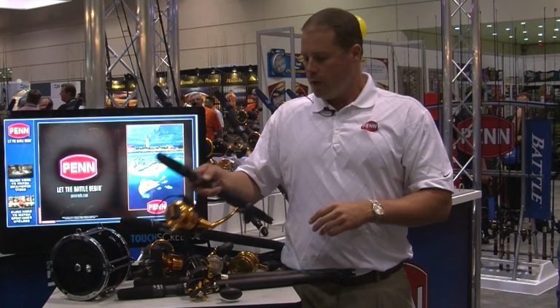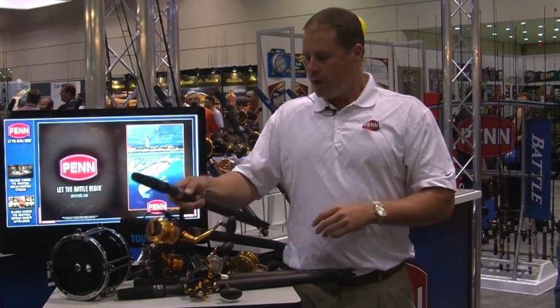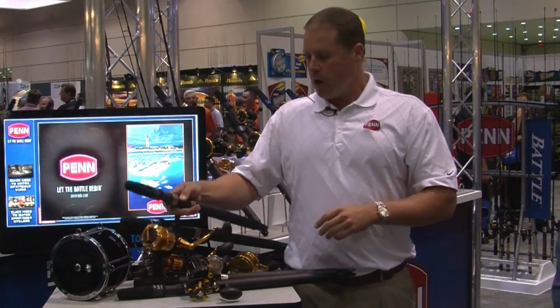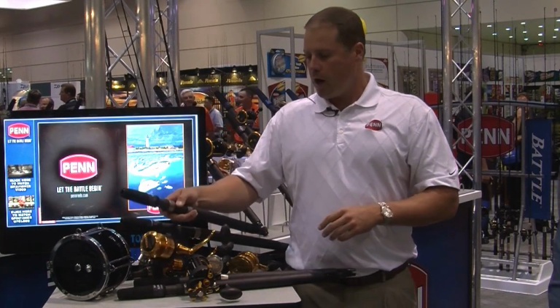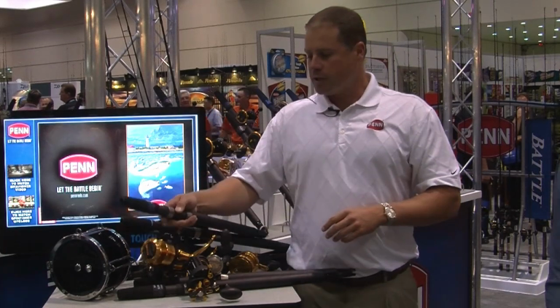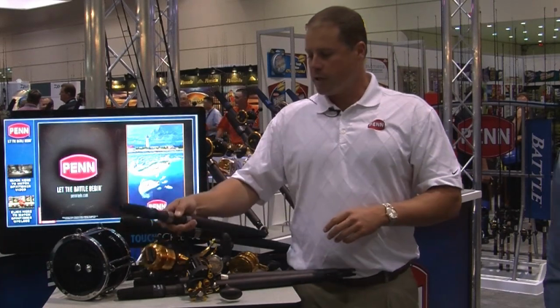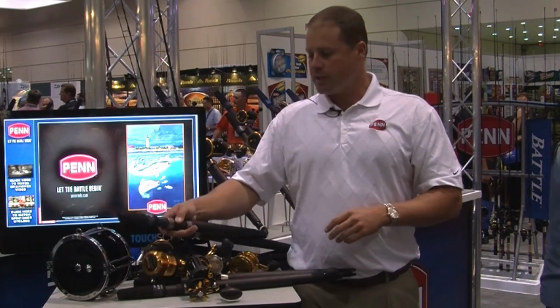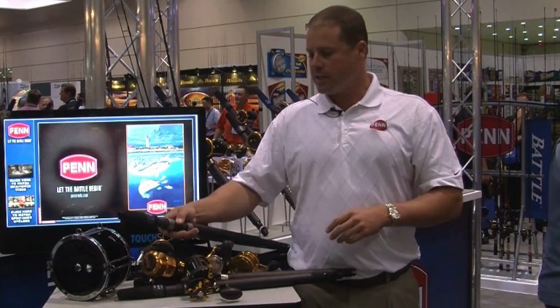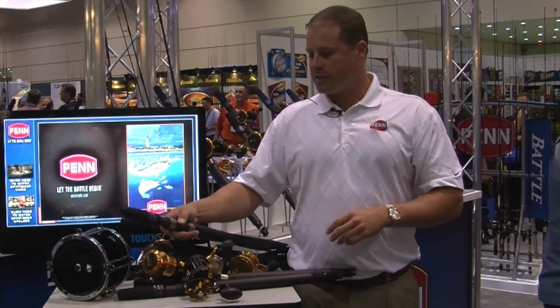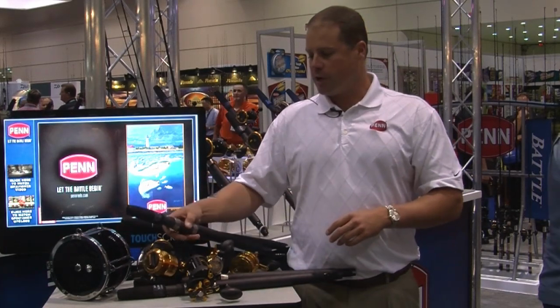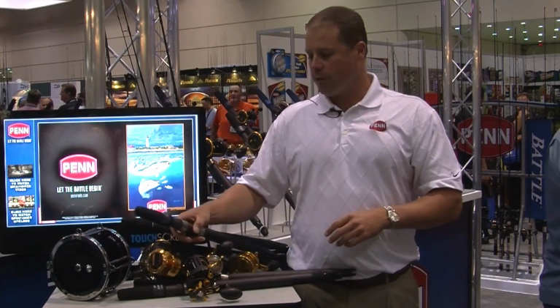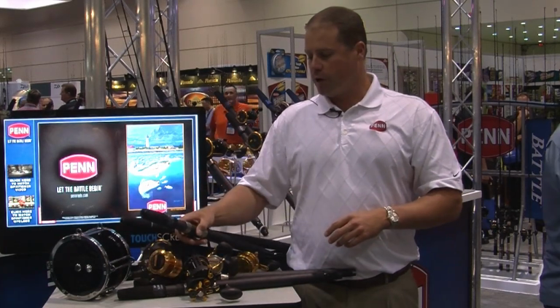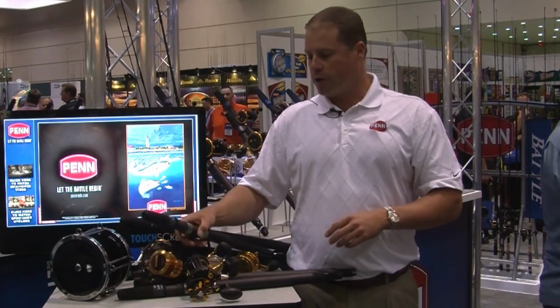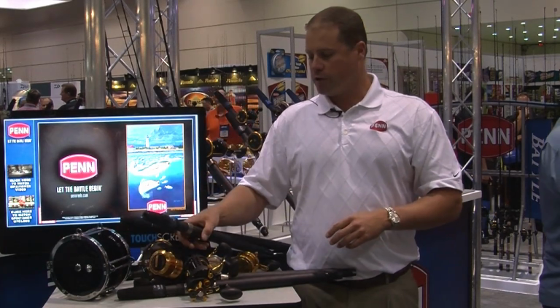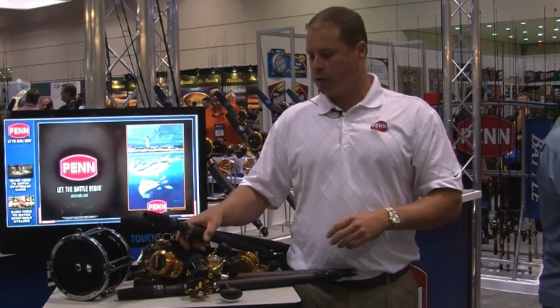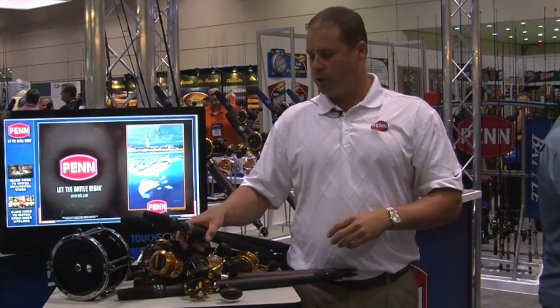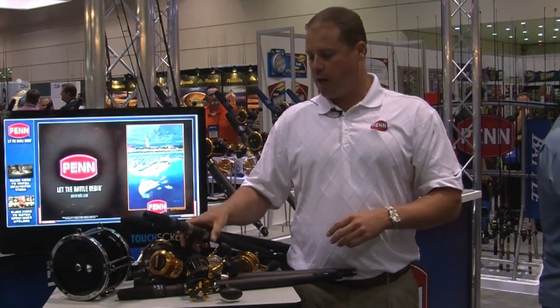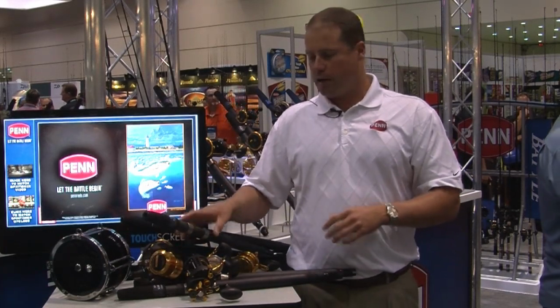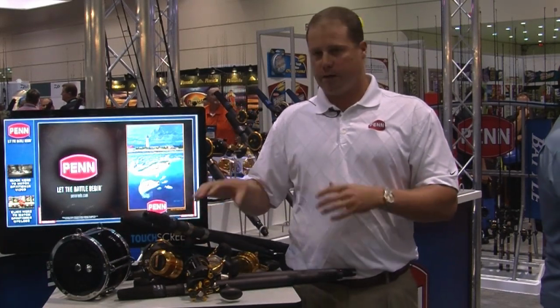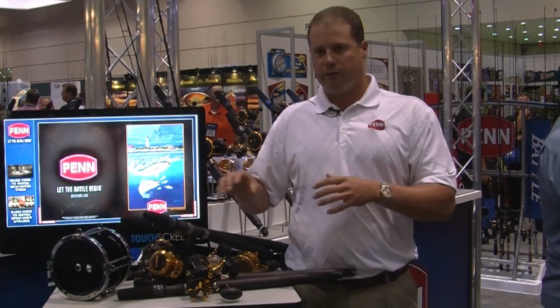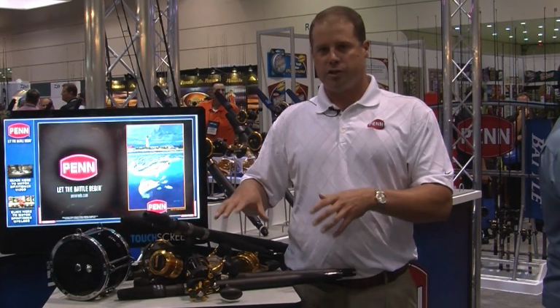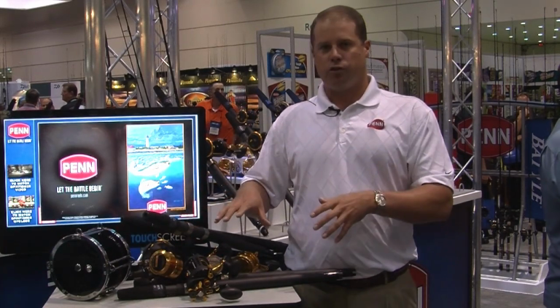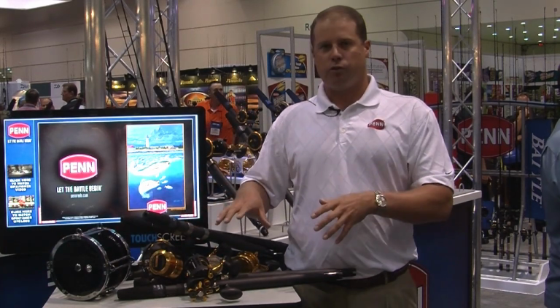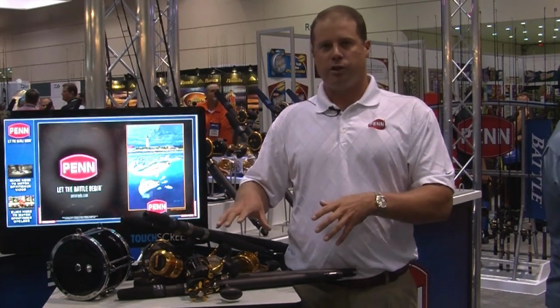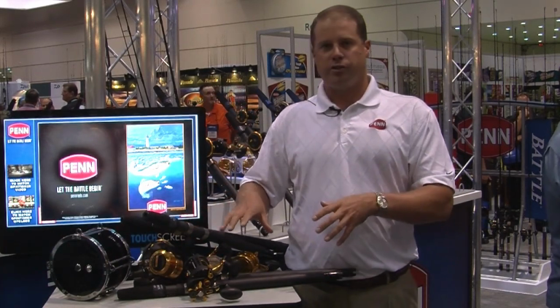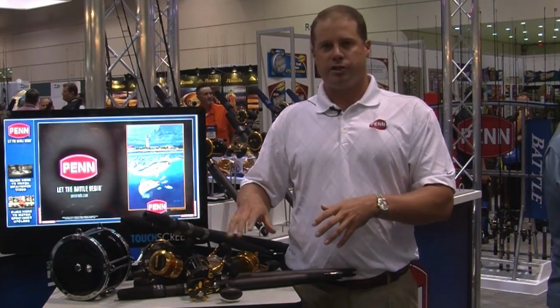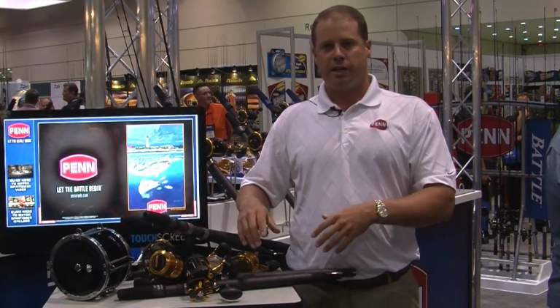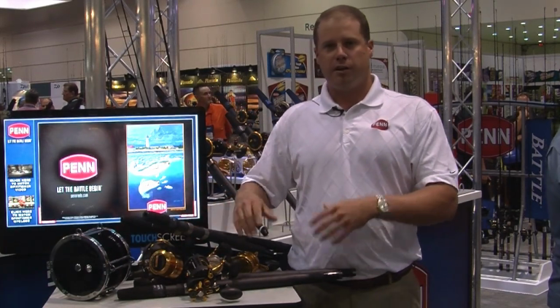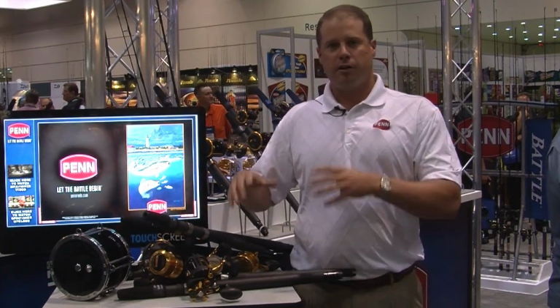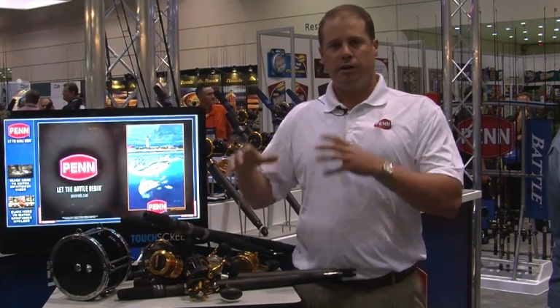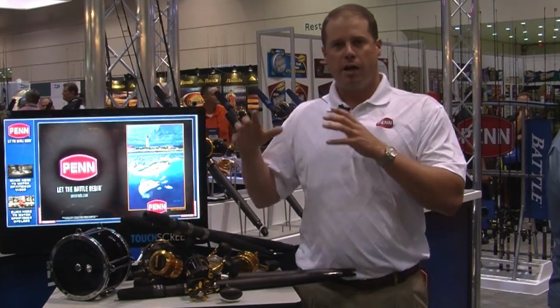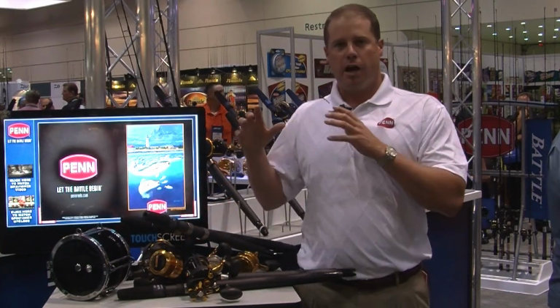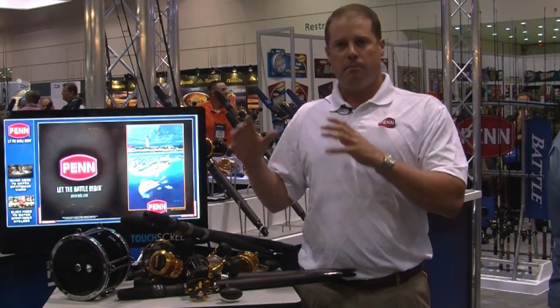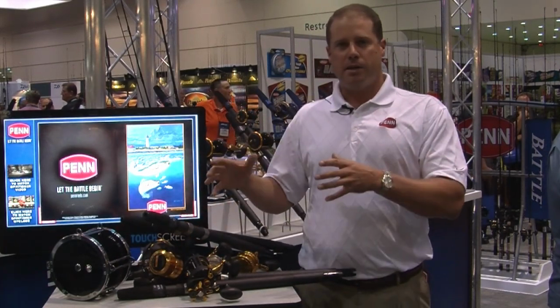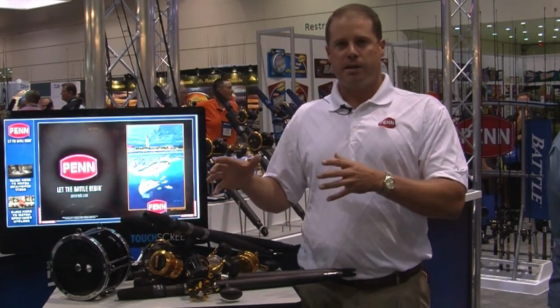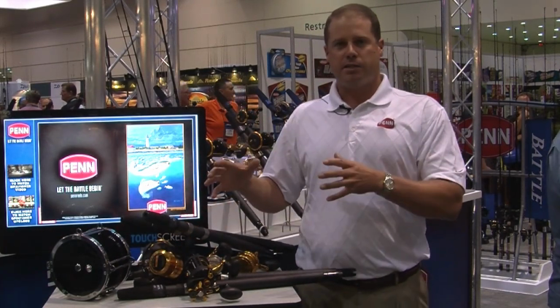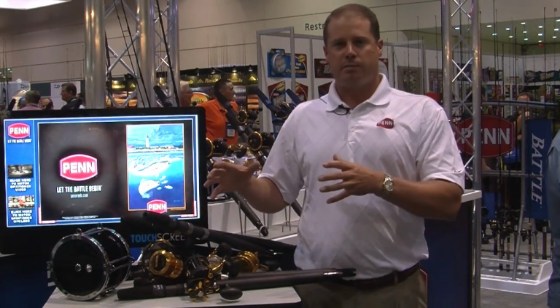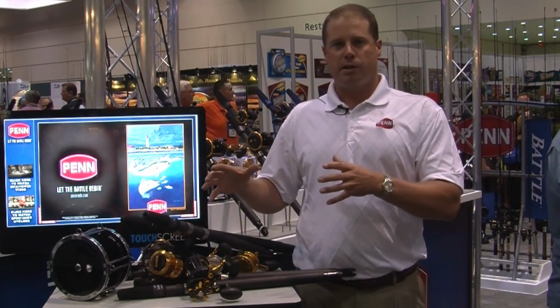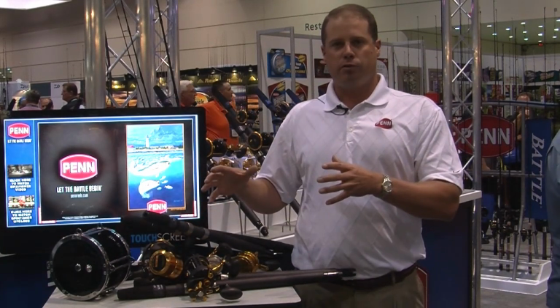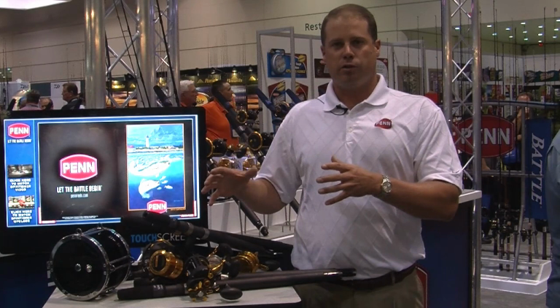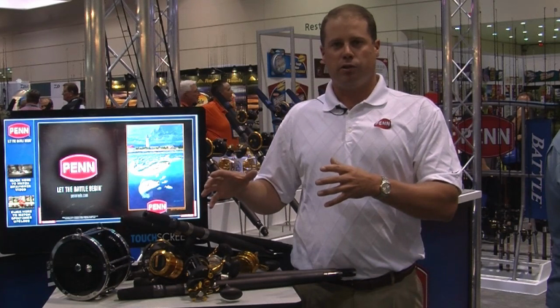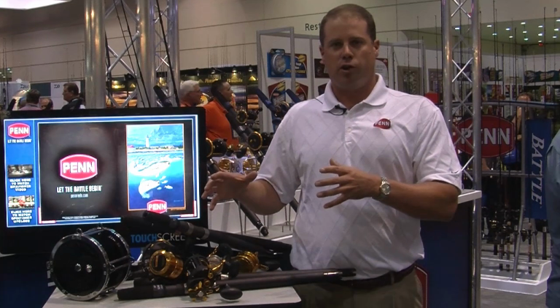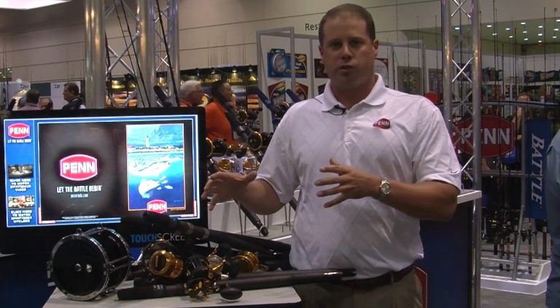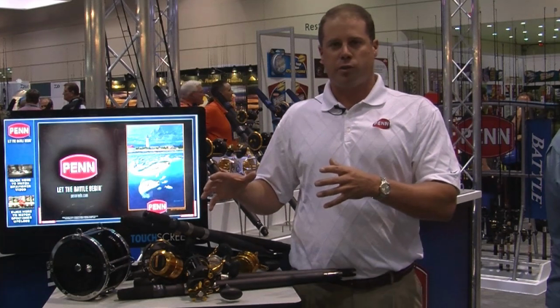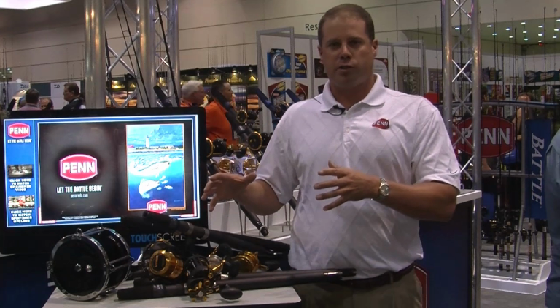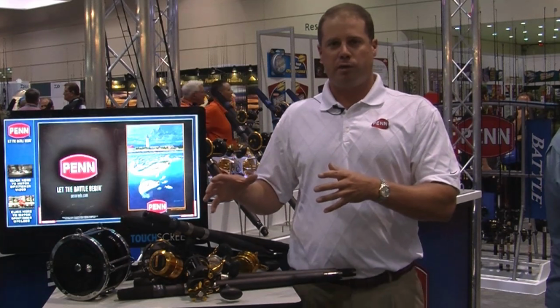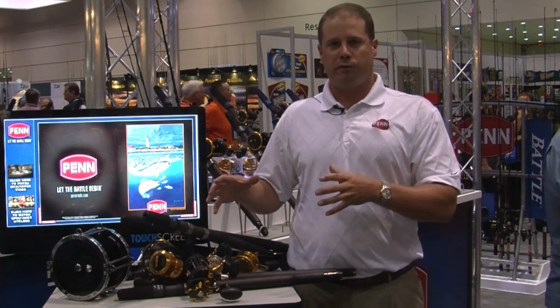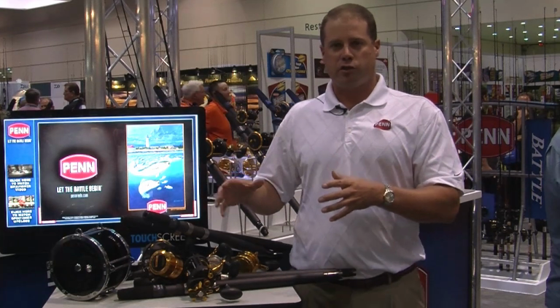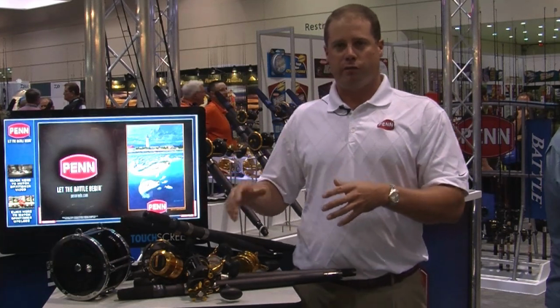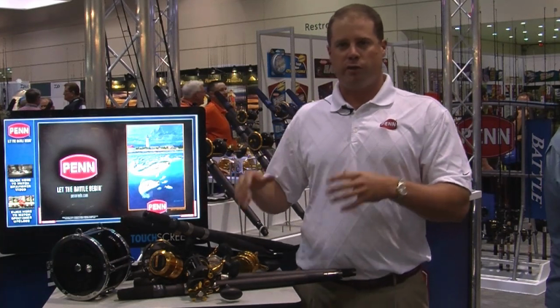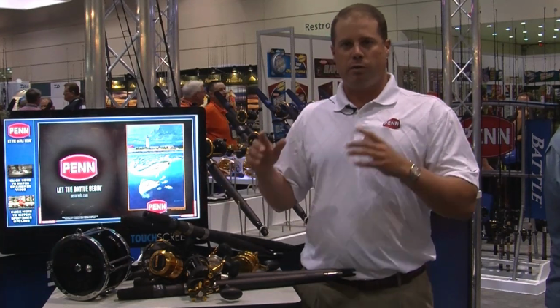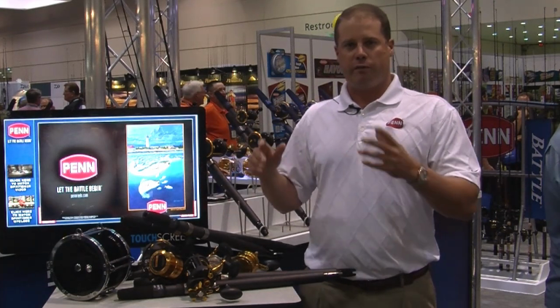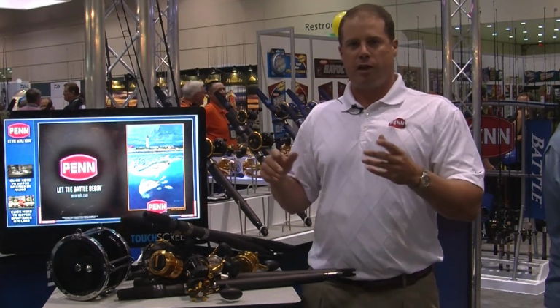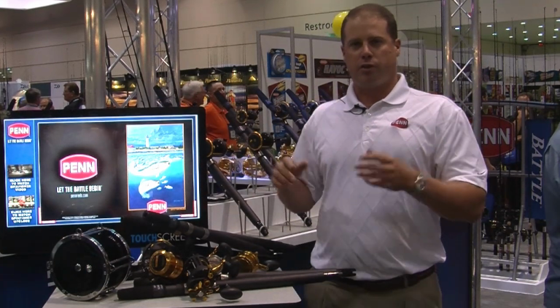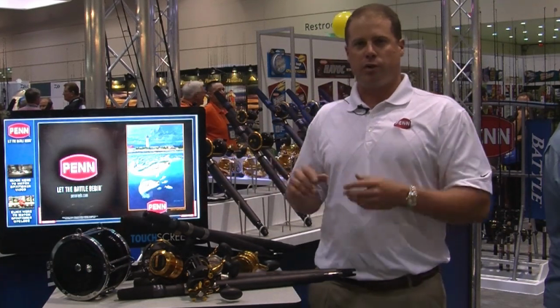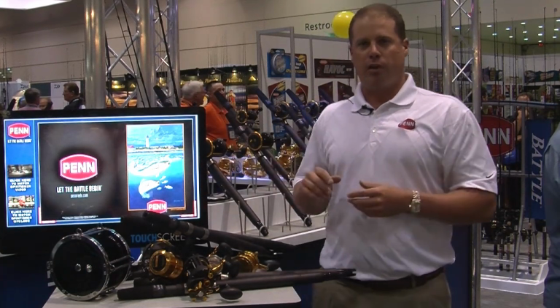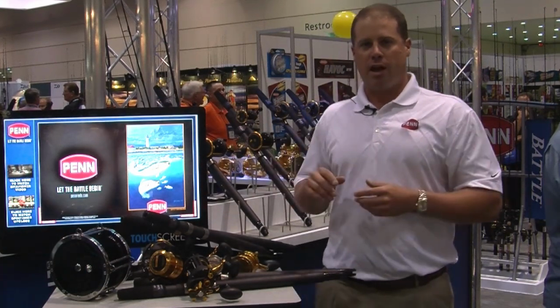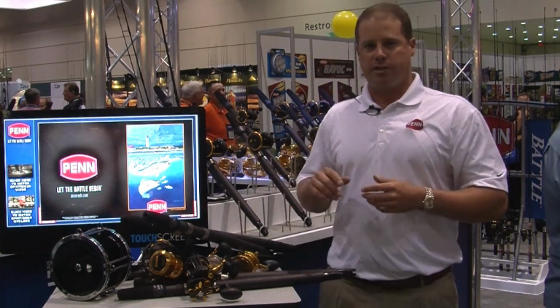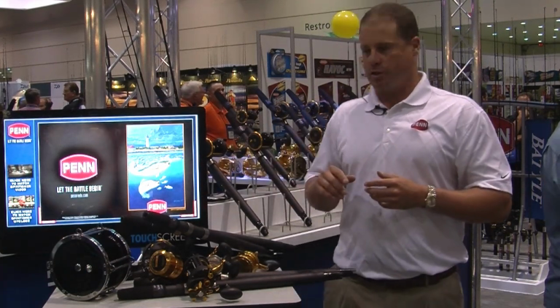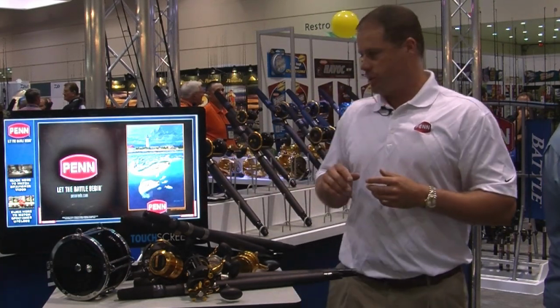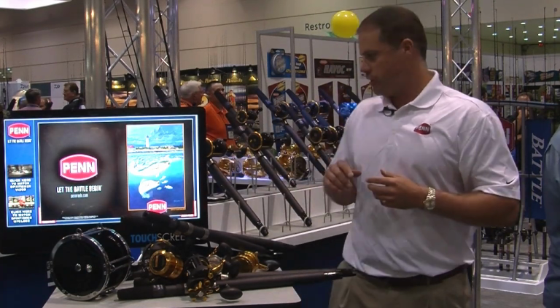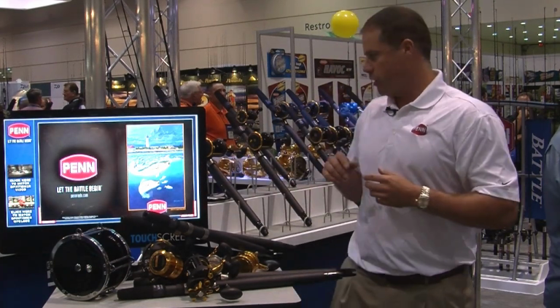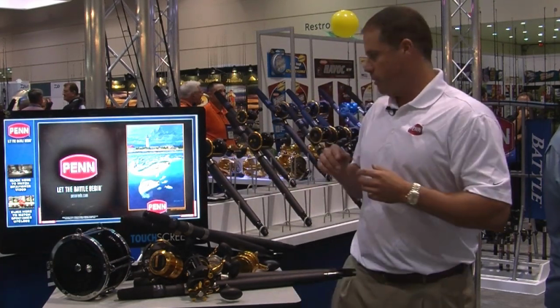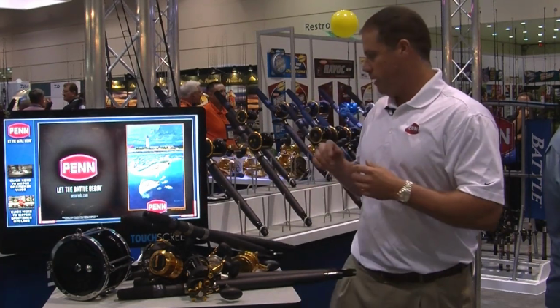So that takes care of reels — a lot of conventional reels, a big spinning reel launch with the SpinFisher V, and we've got three rod series to talk about.